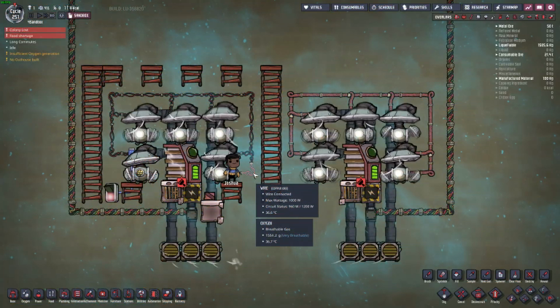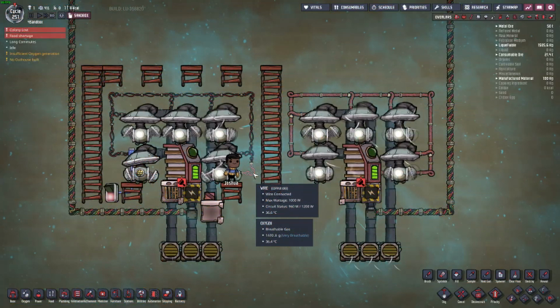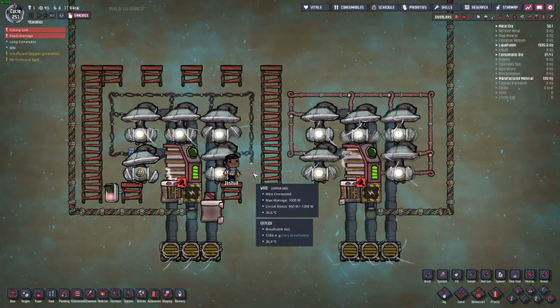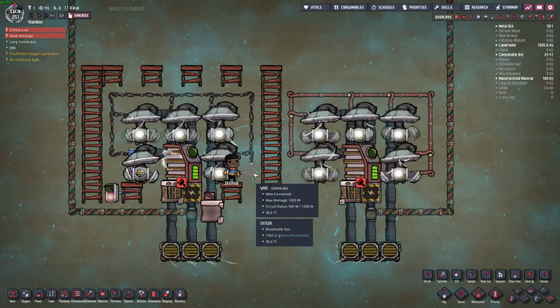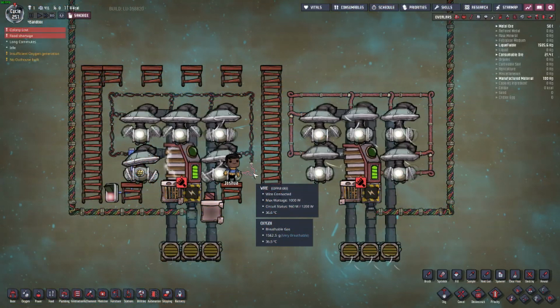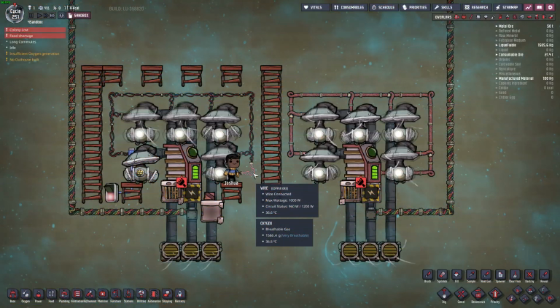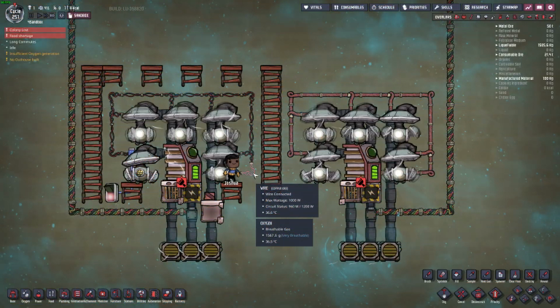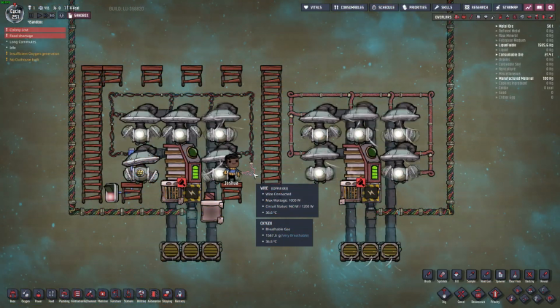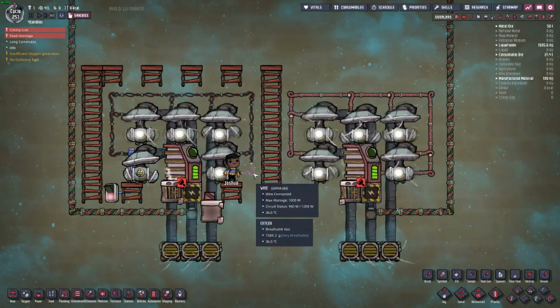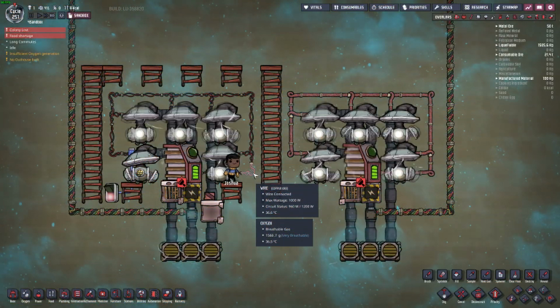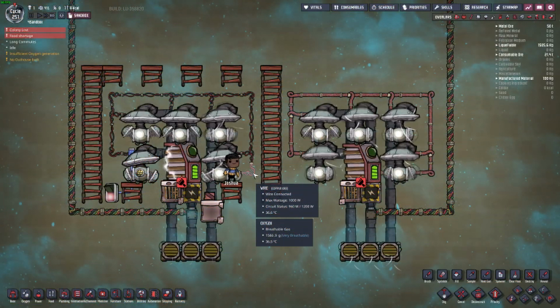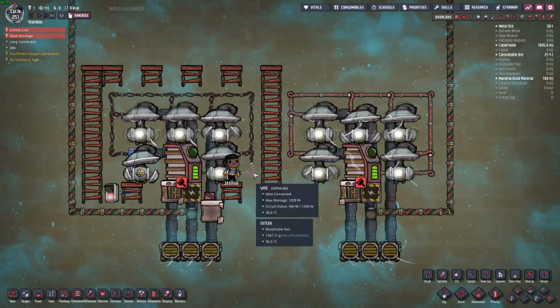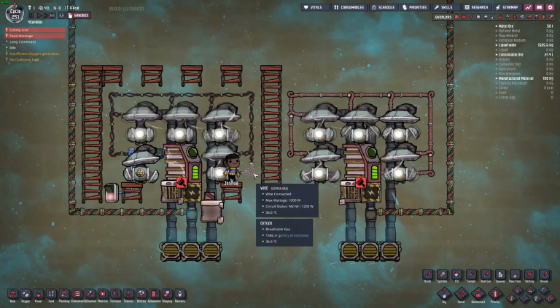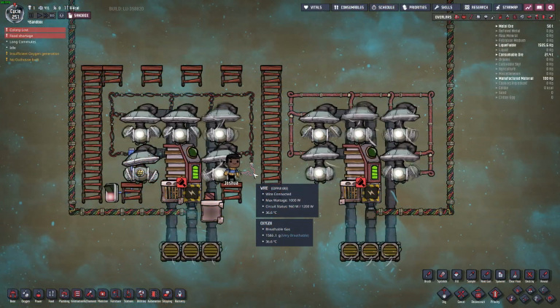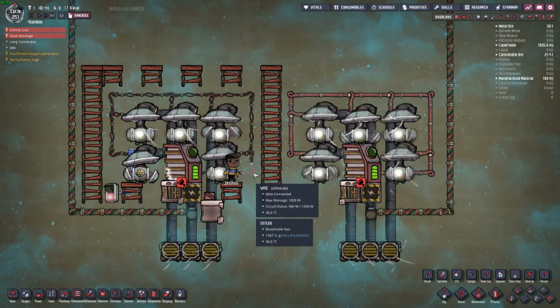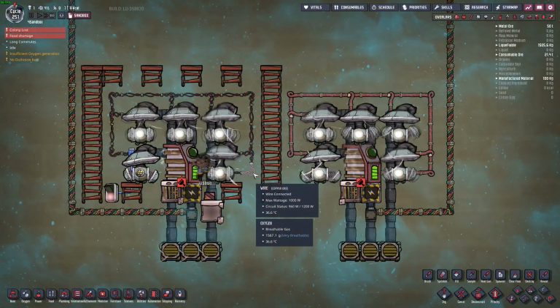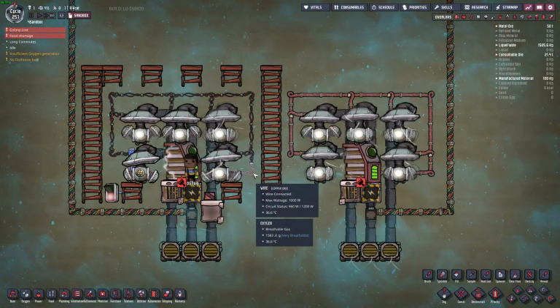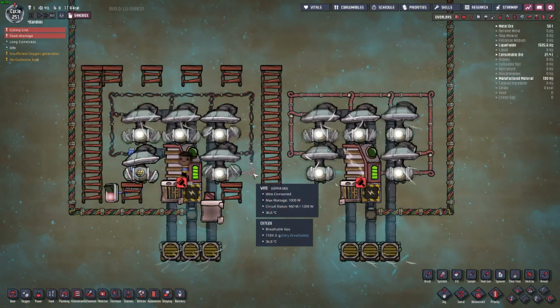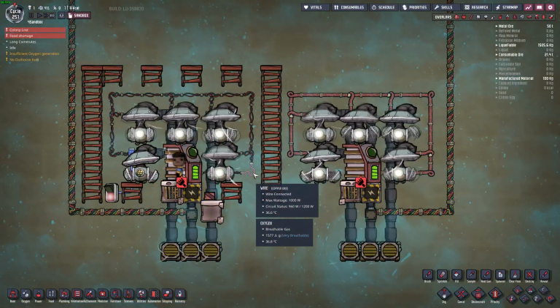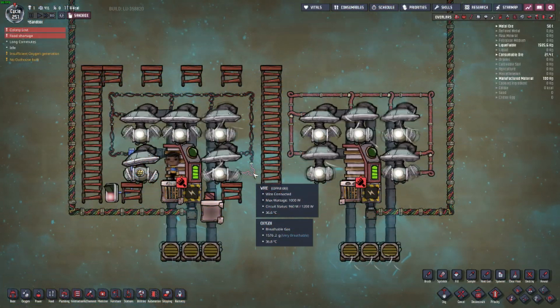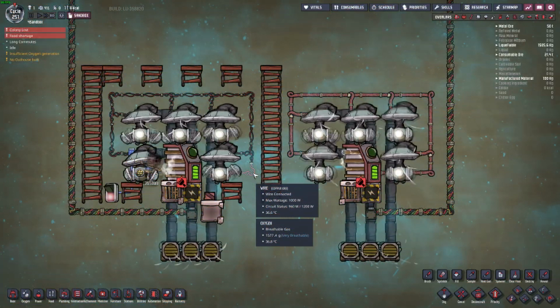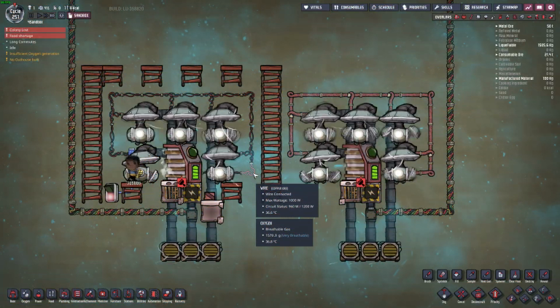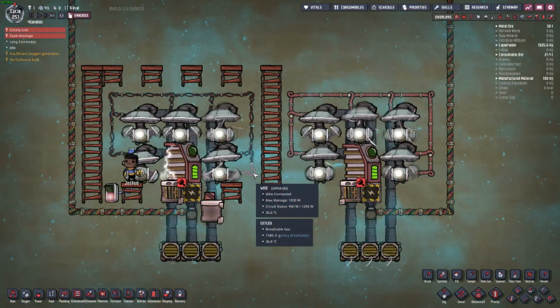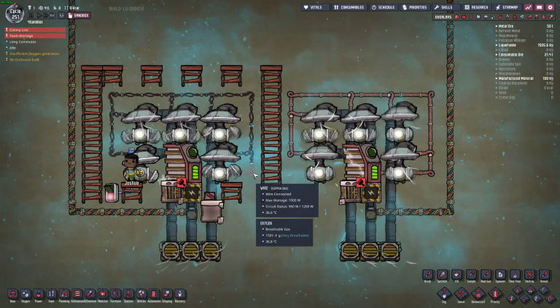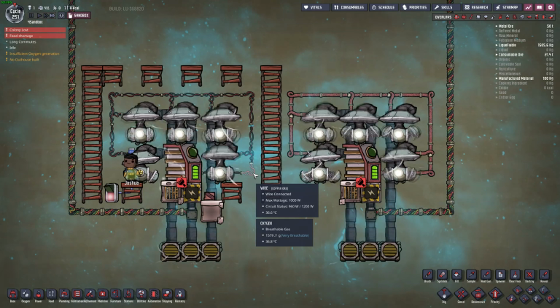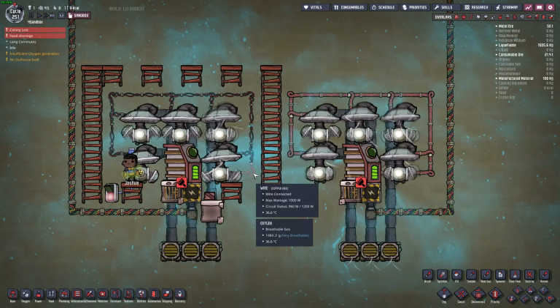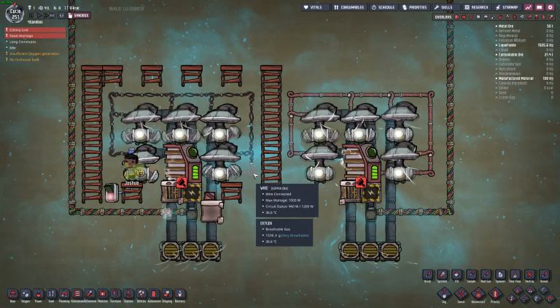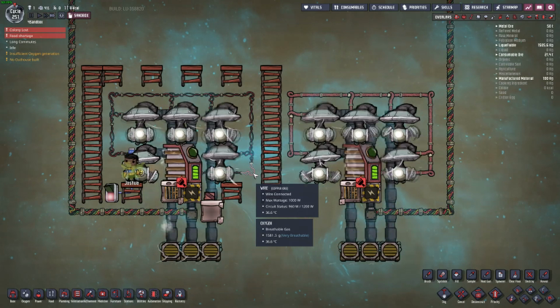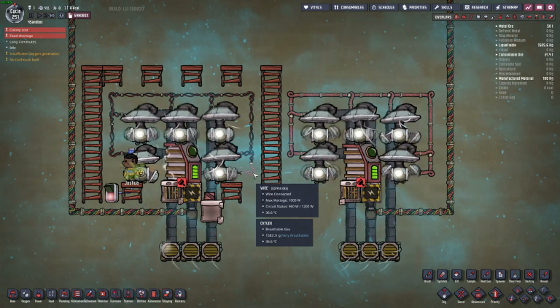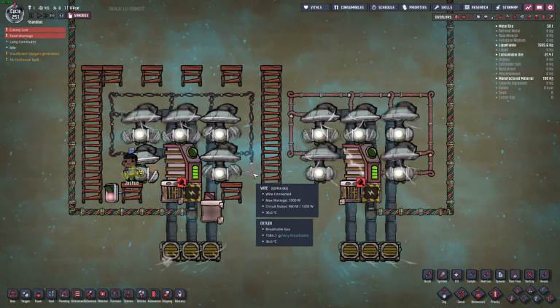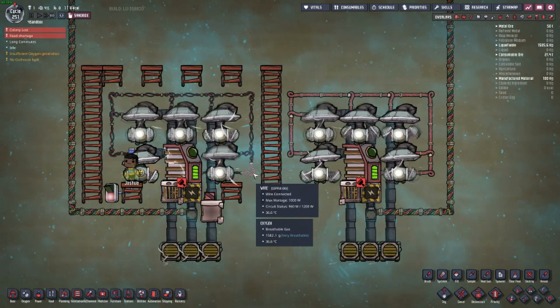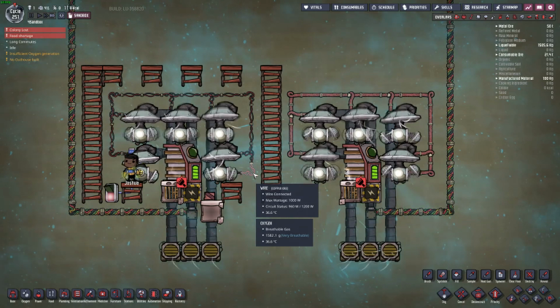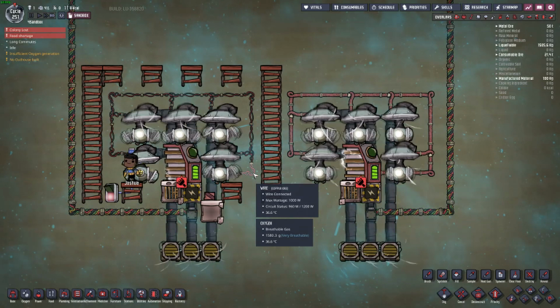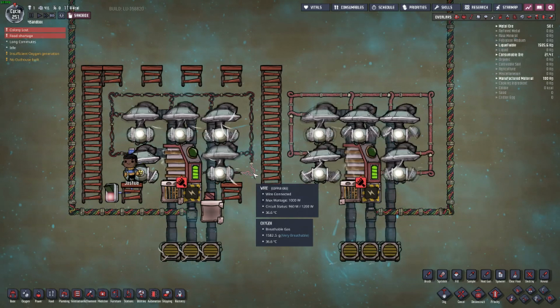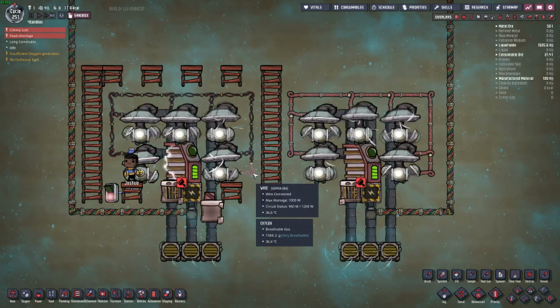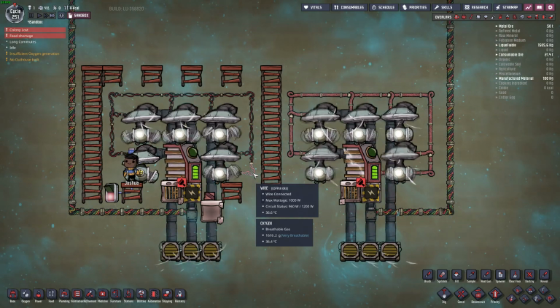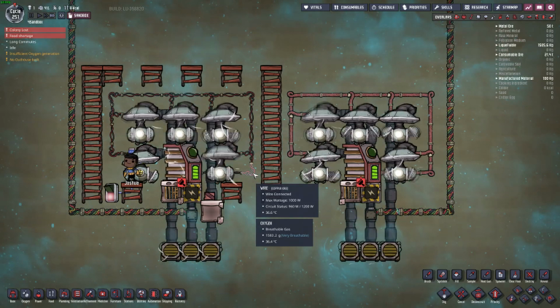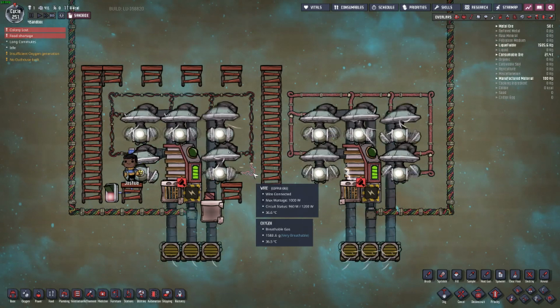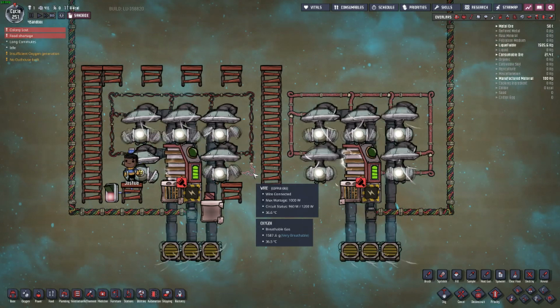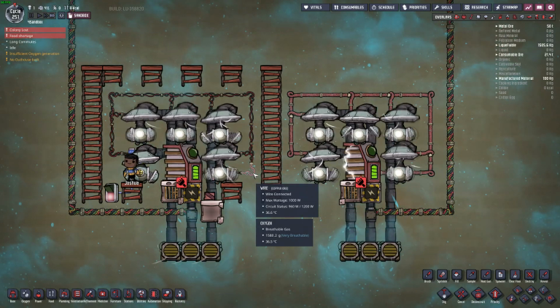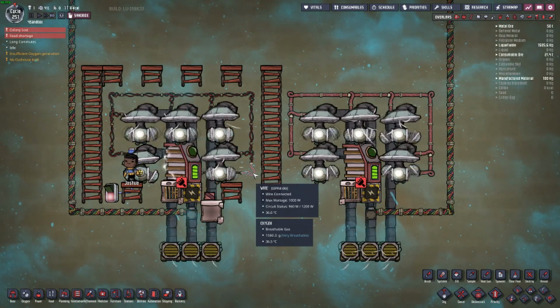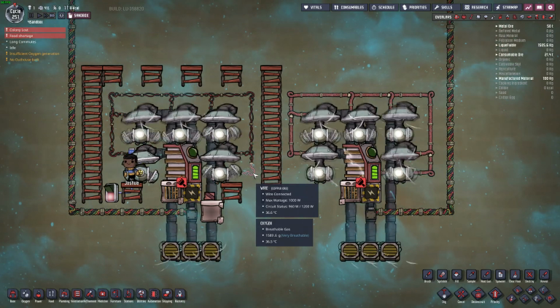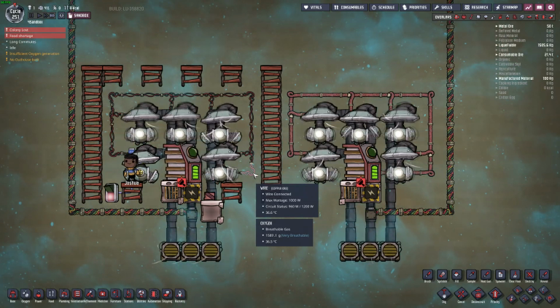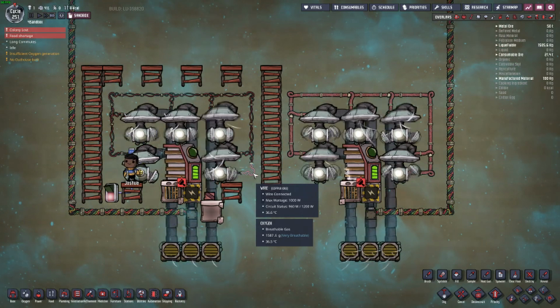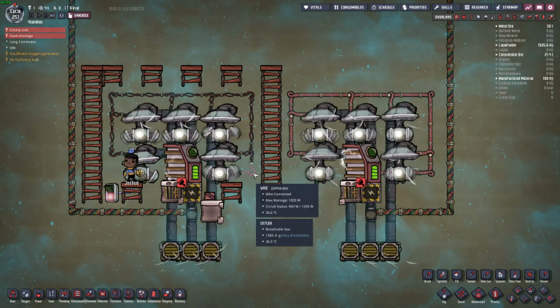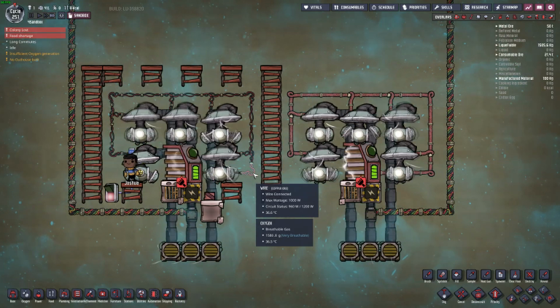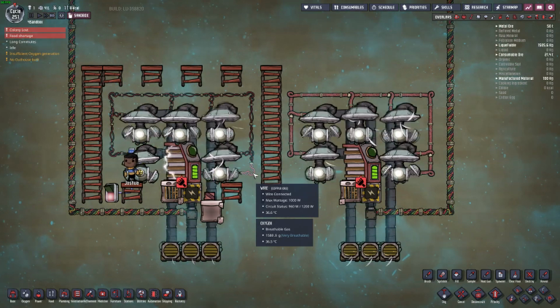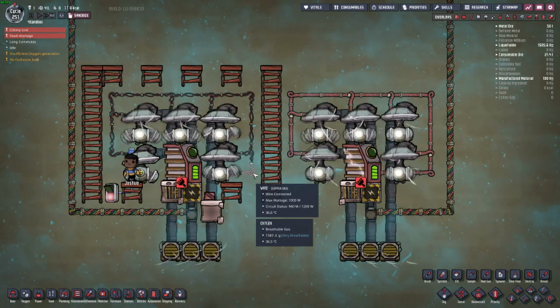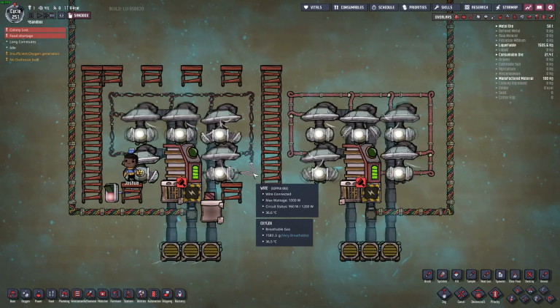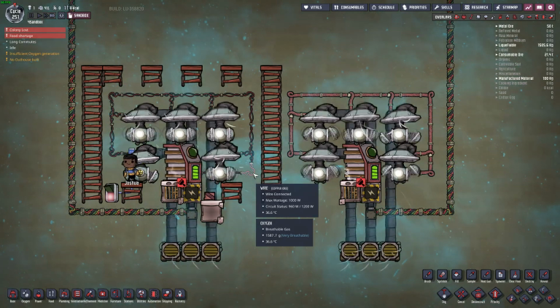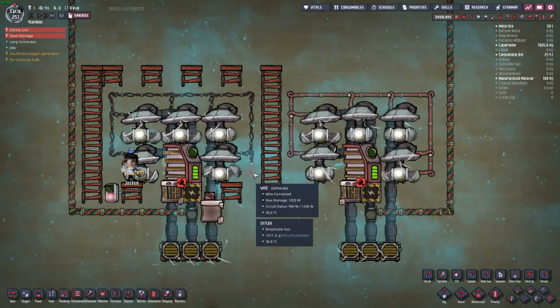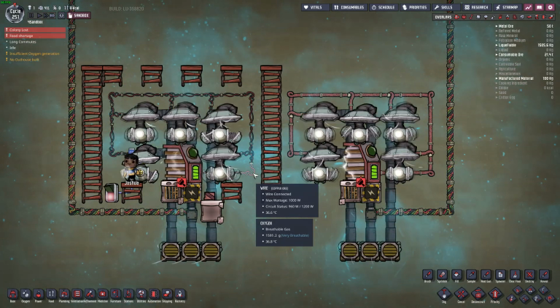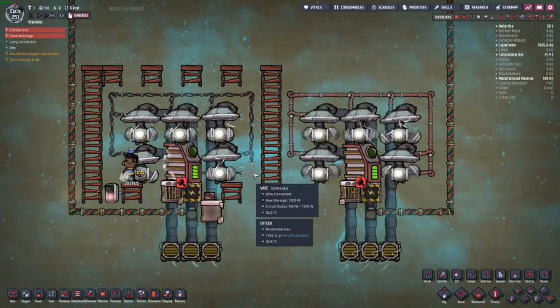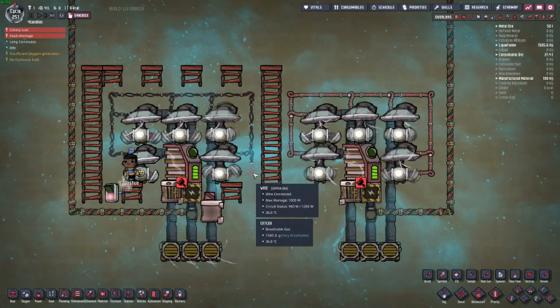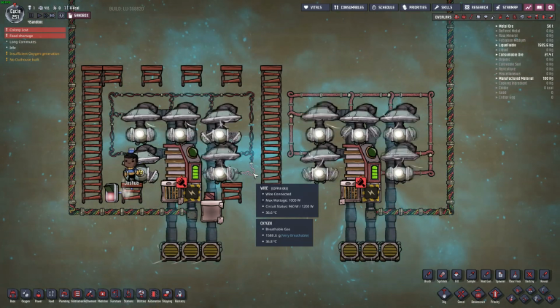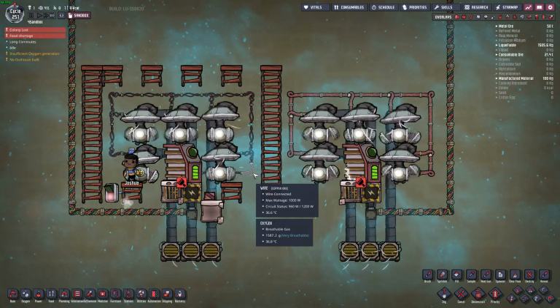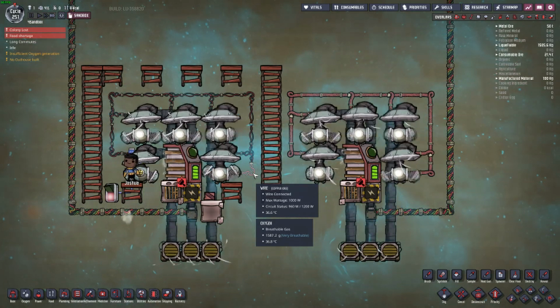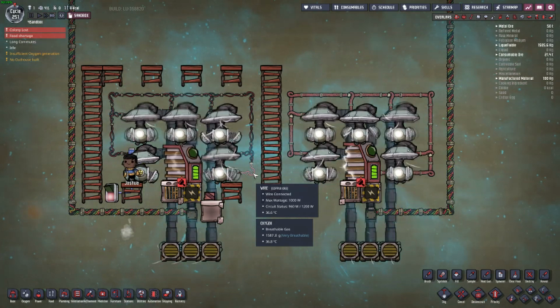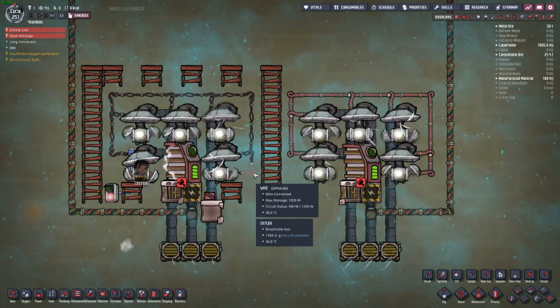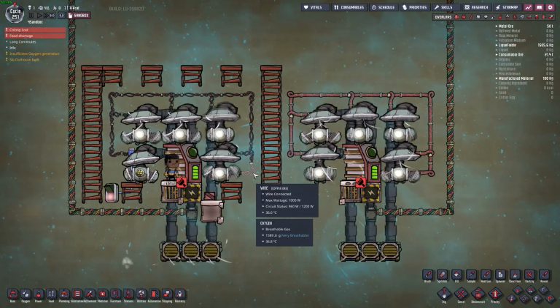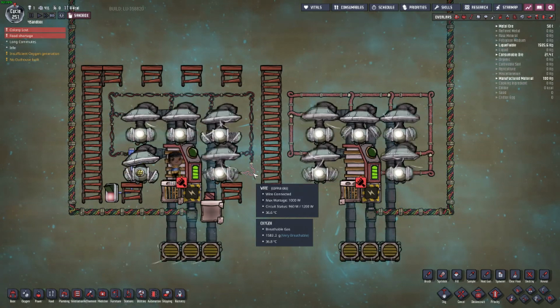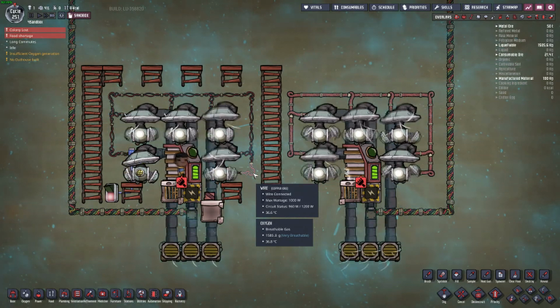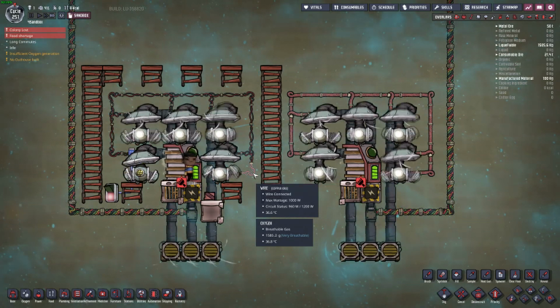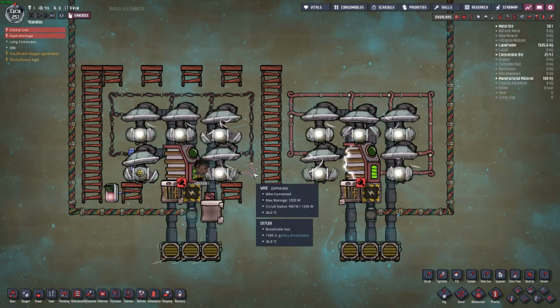Welcome to my How Does It Work series. Today's Oxygen Not Included topic: avoiding overload damage on power lines.